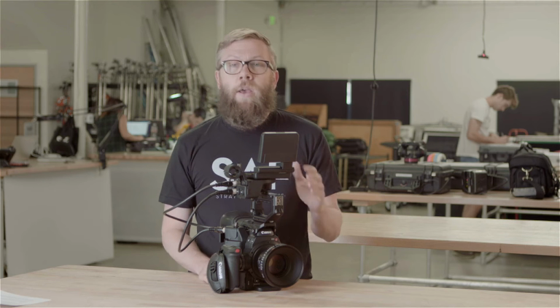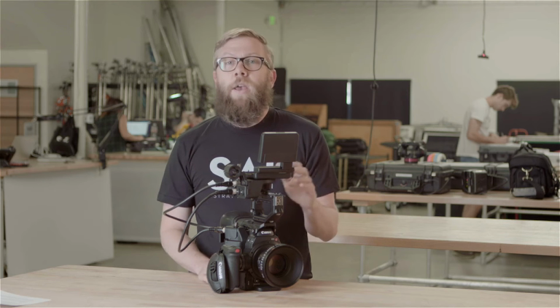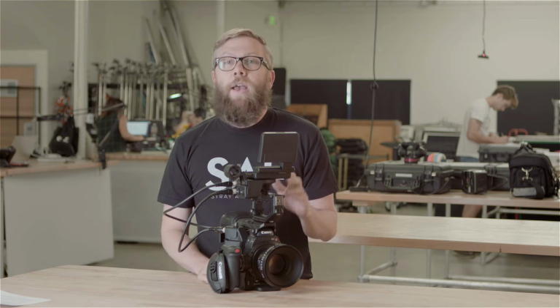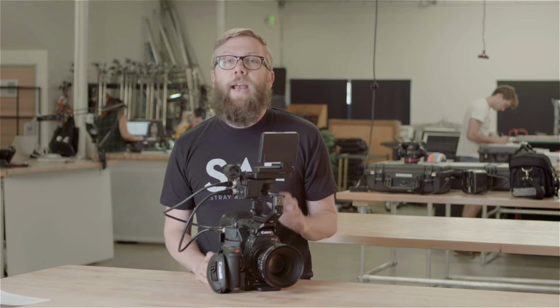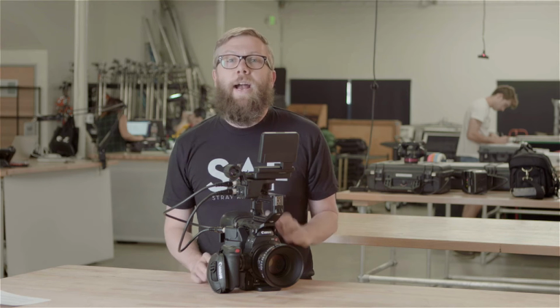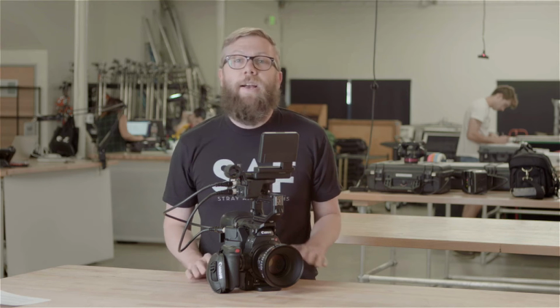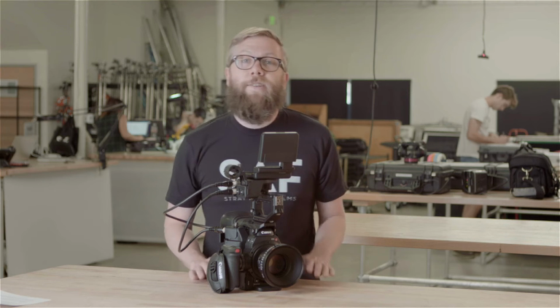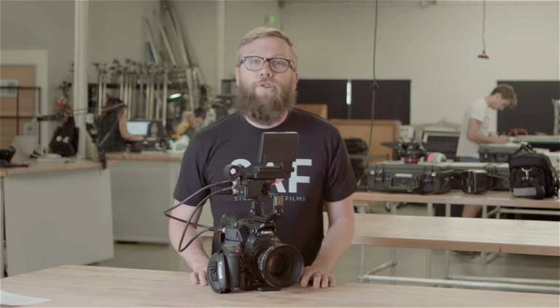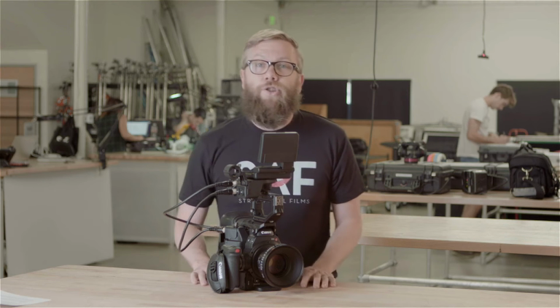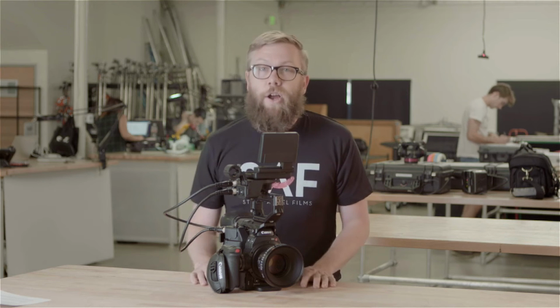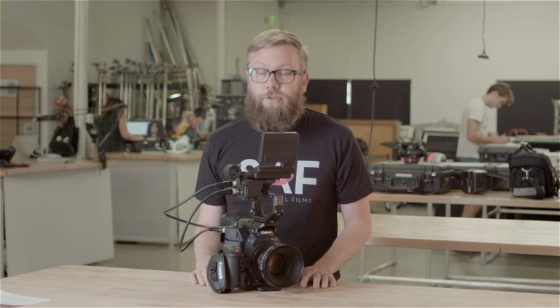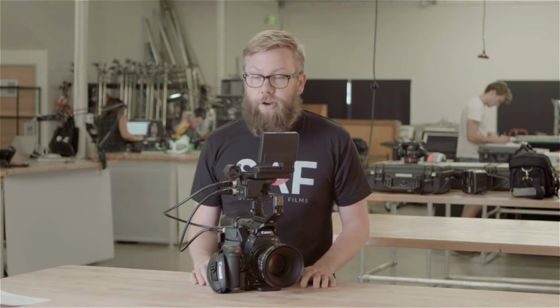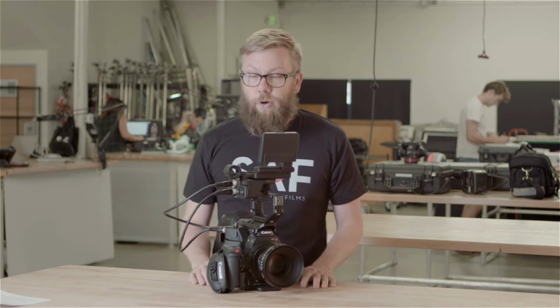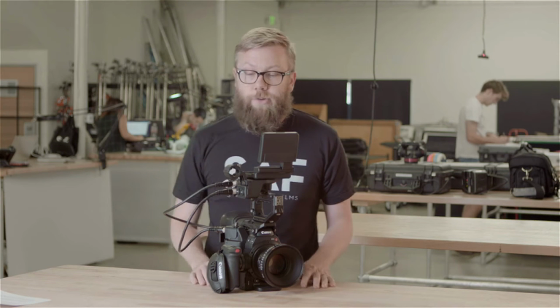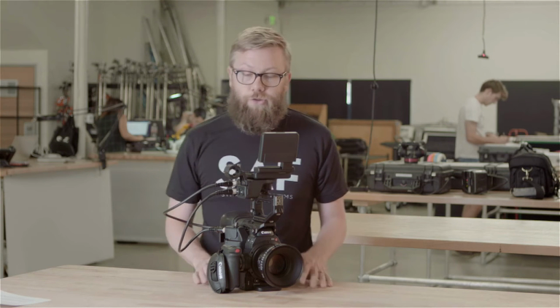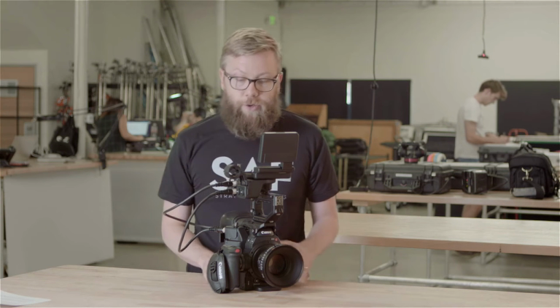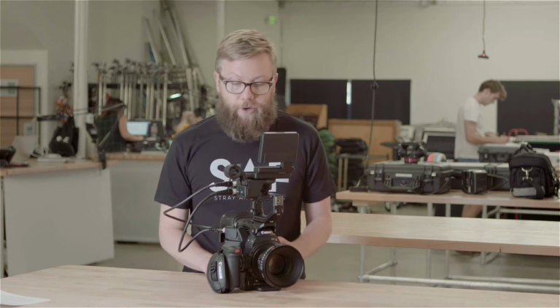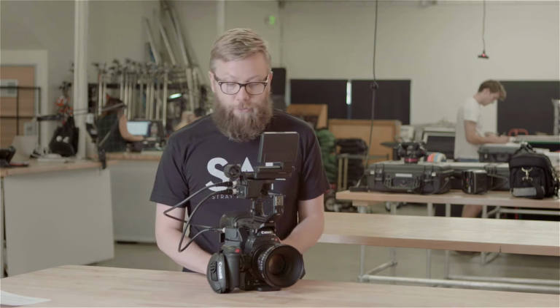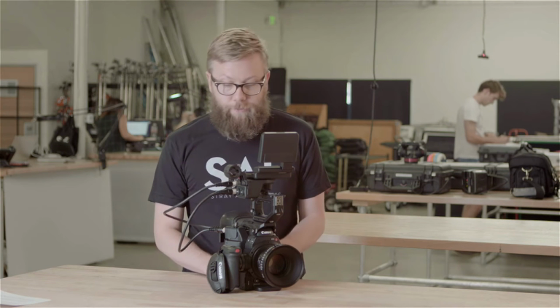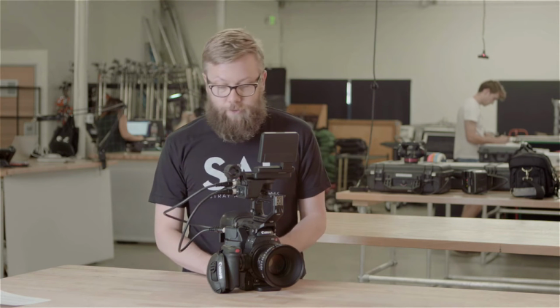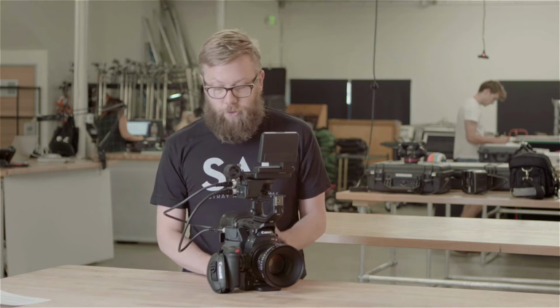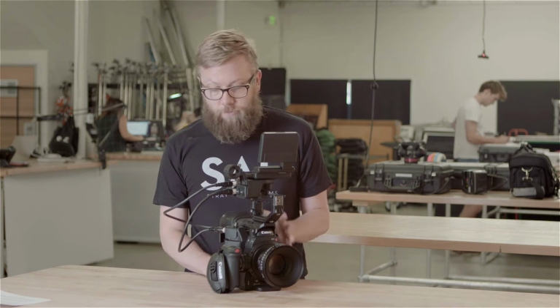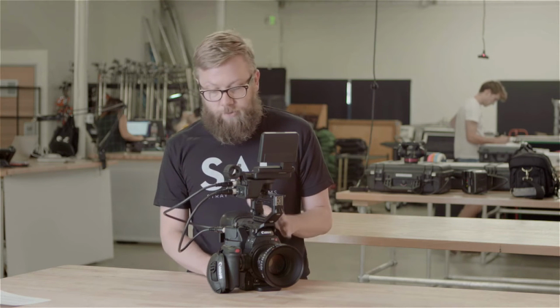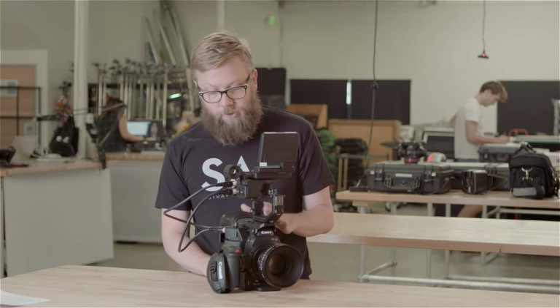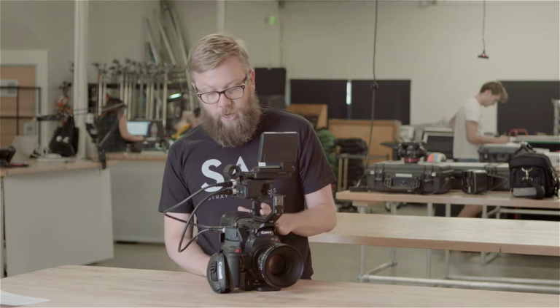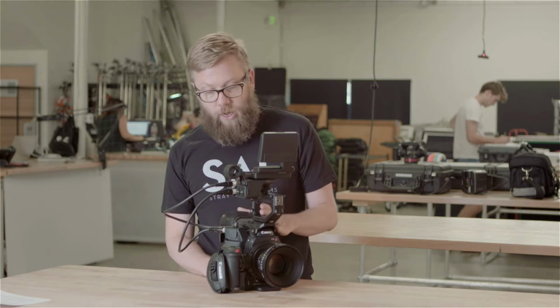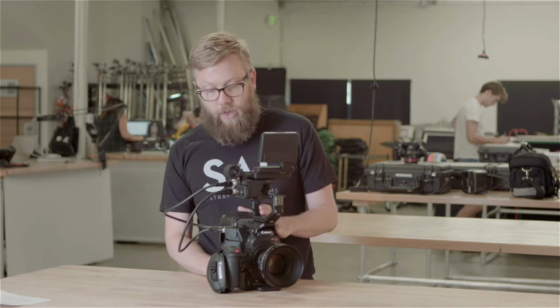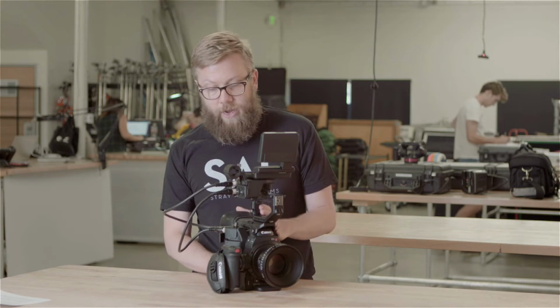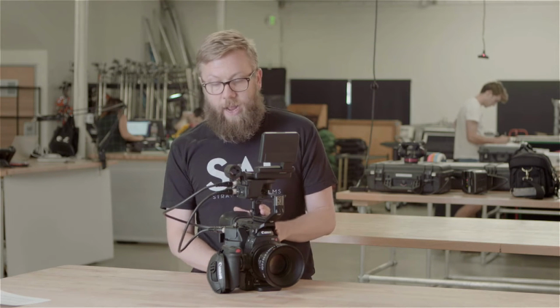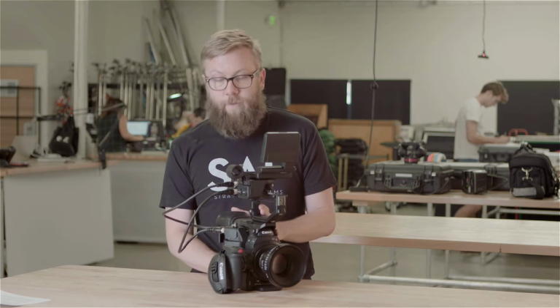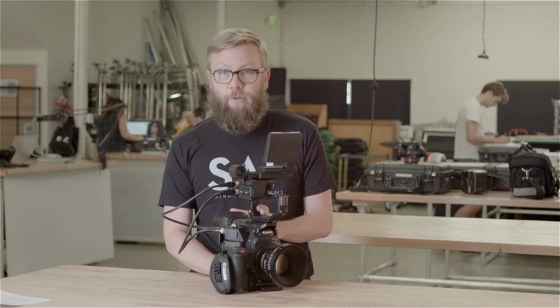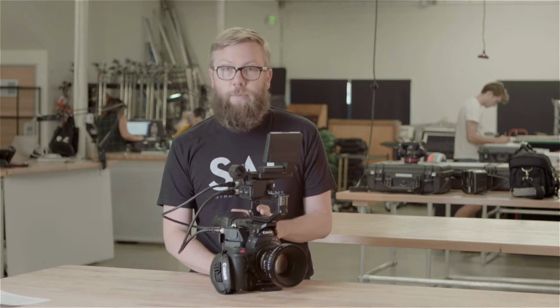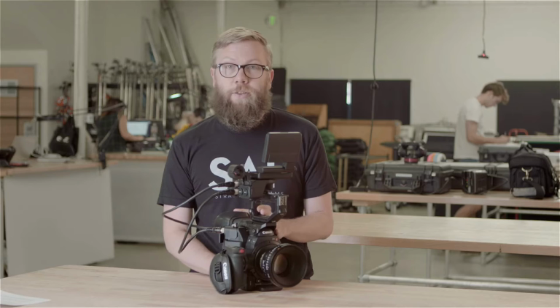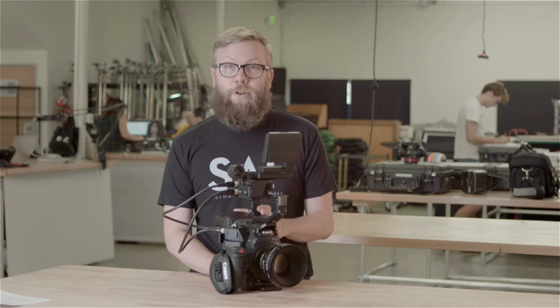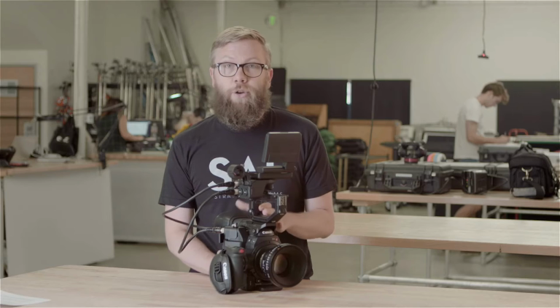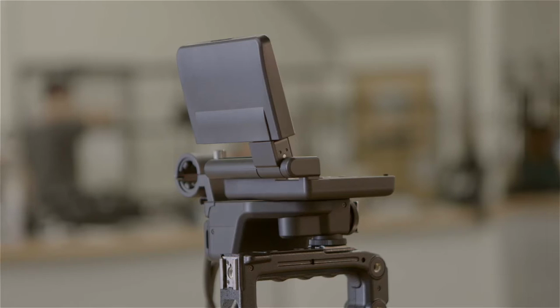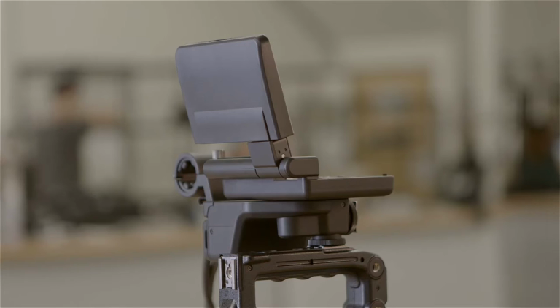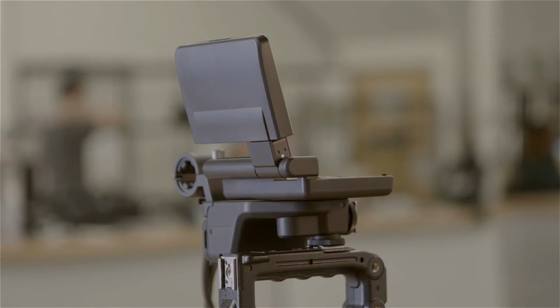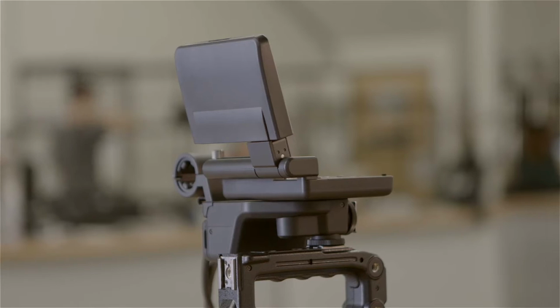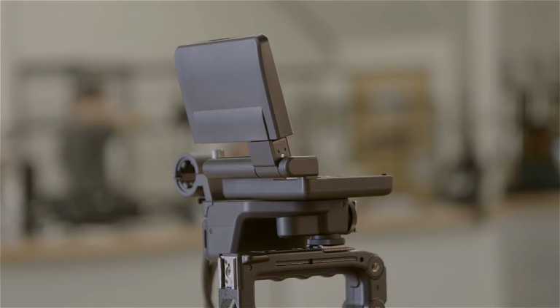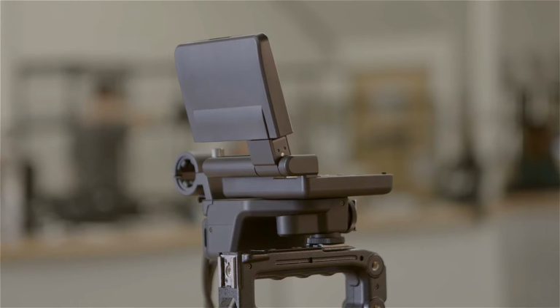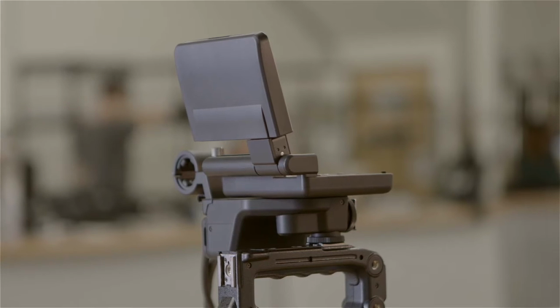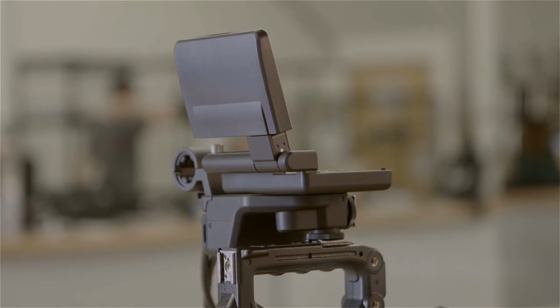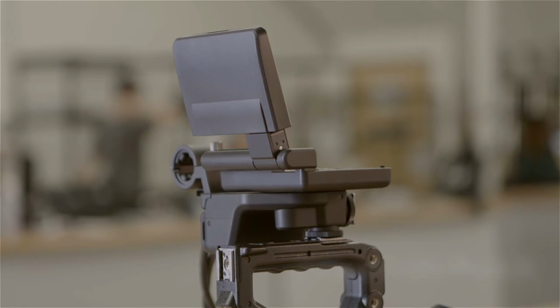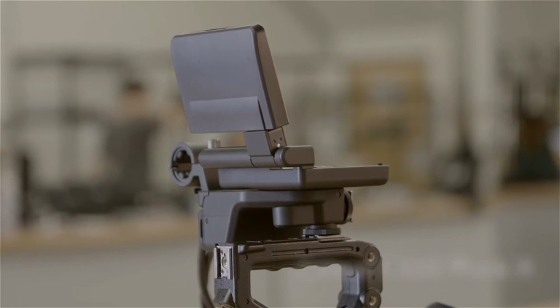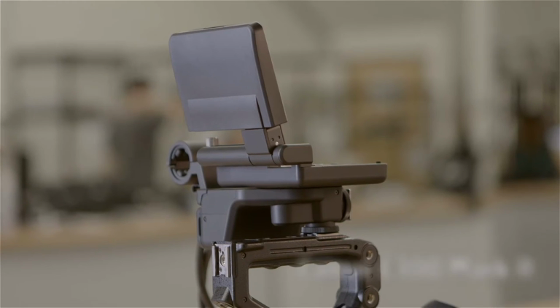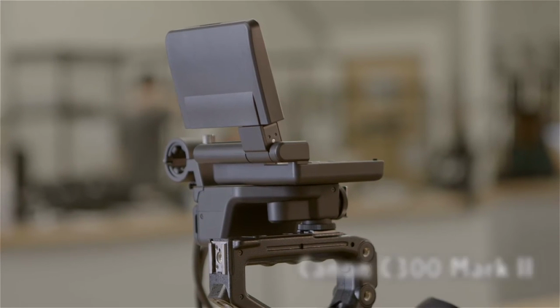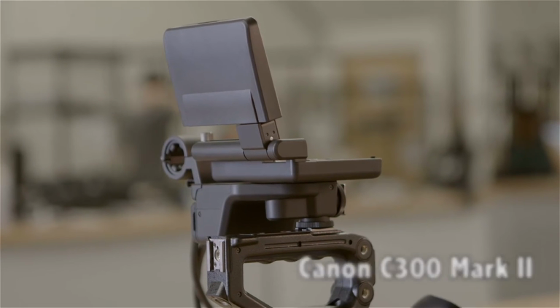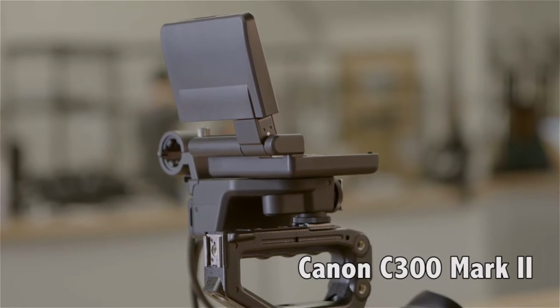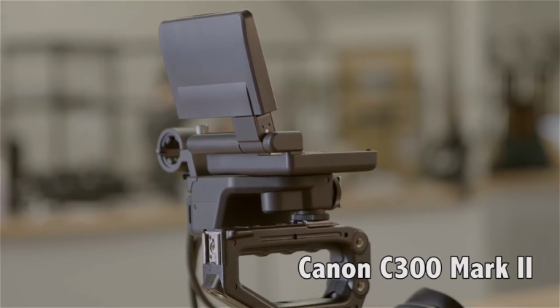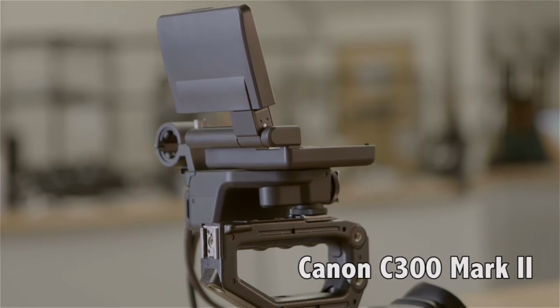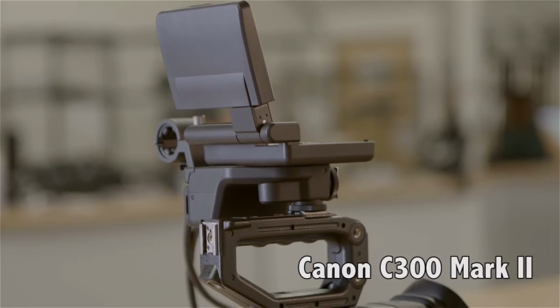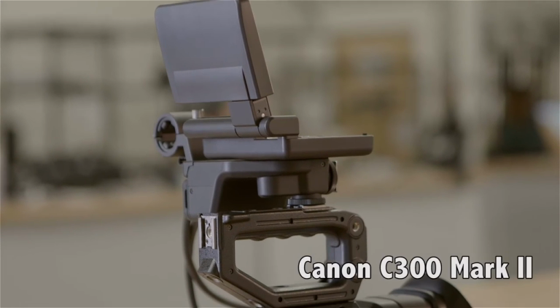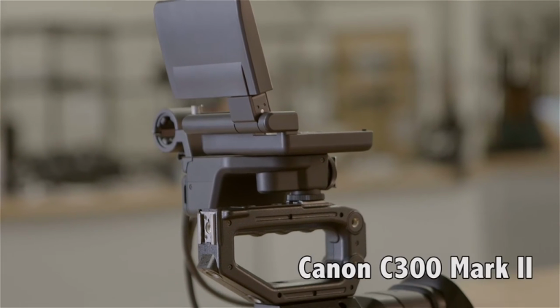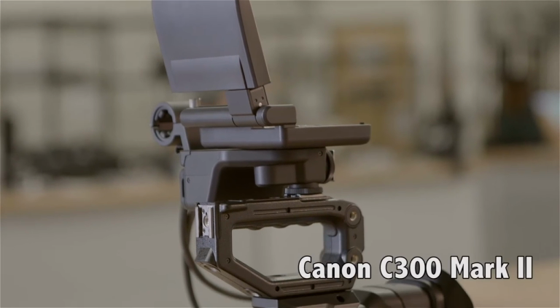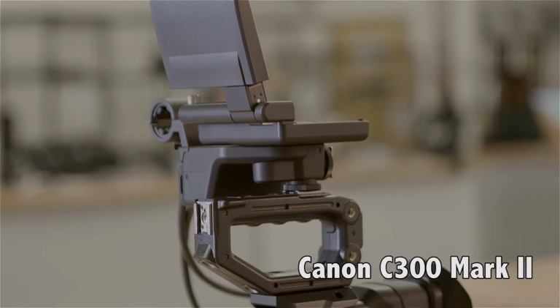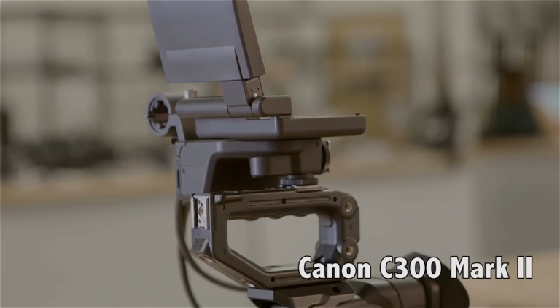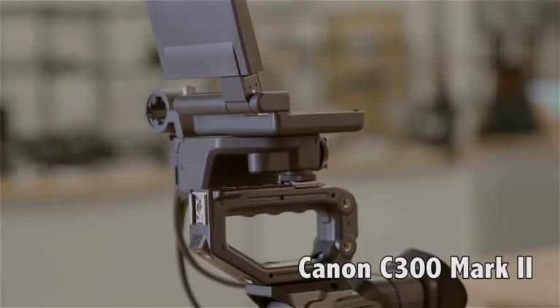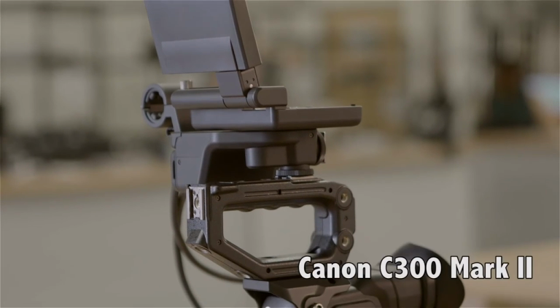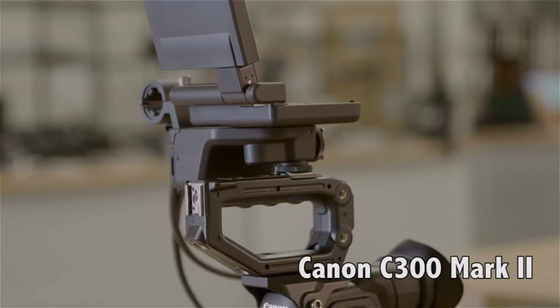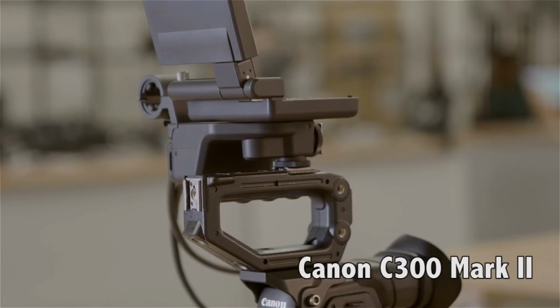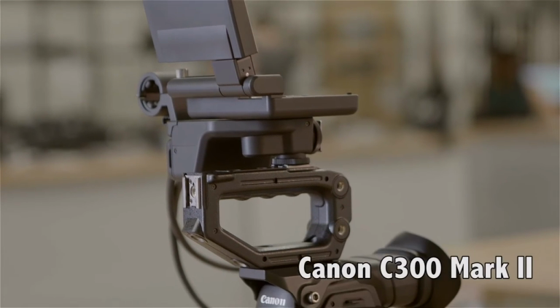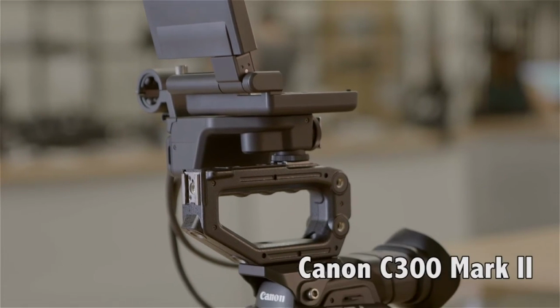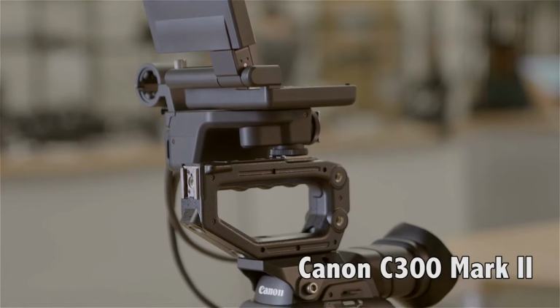Hey guys, it's Josh here with Strangel Films, and I have with me the newest member of our team. This is the C300 Mark II.